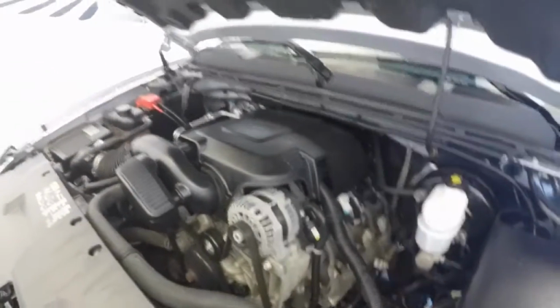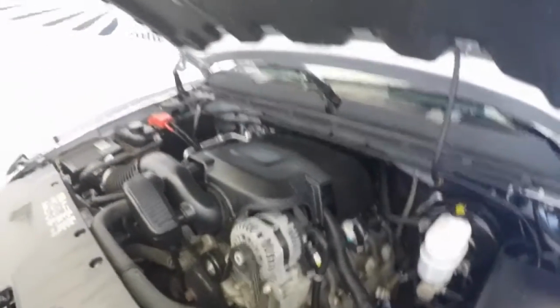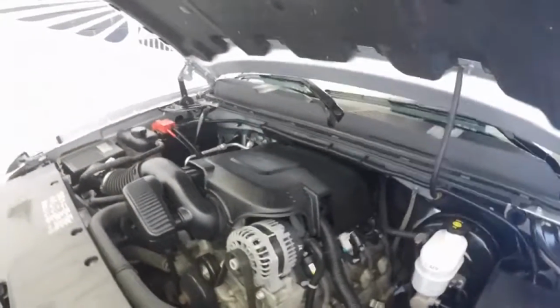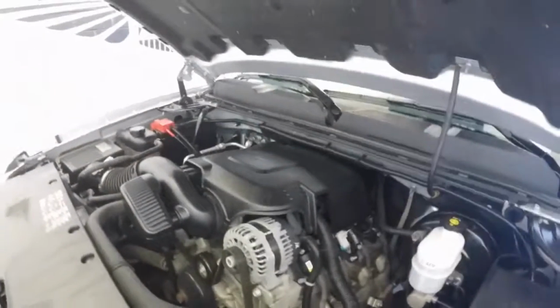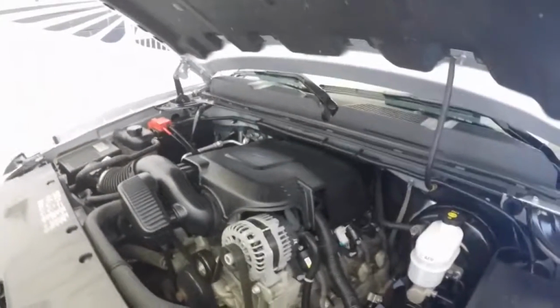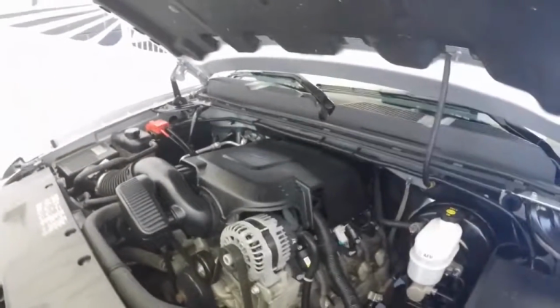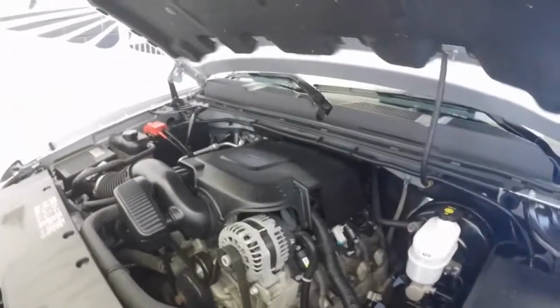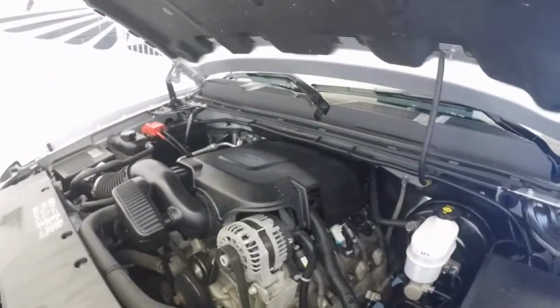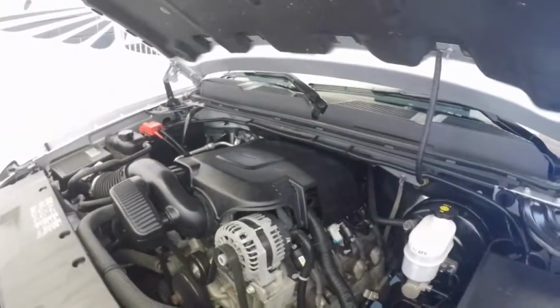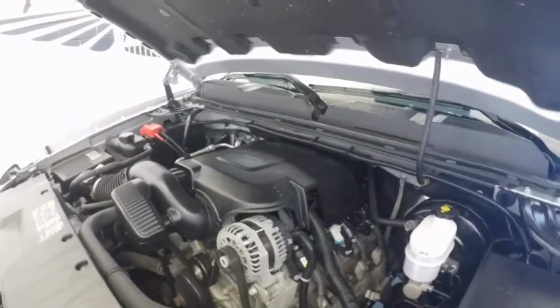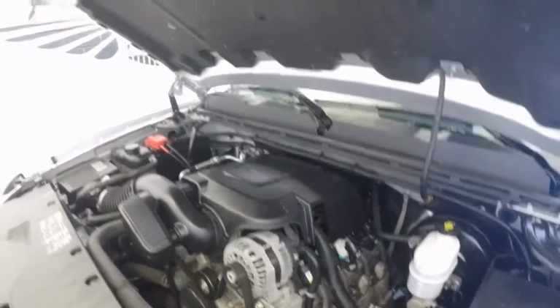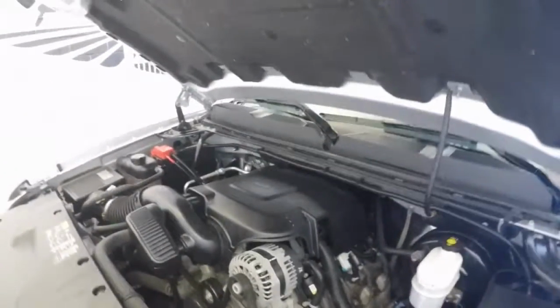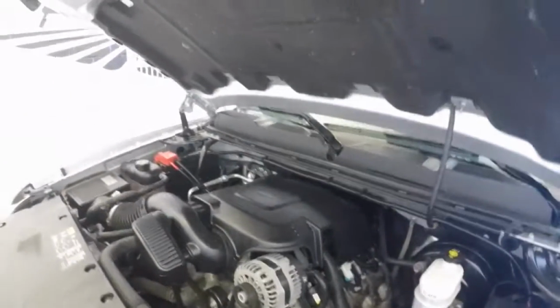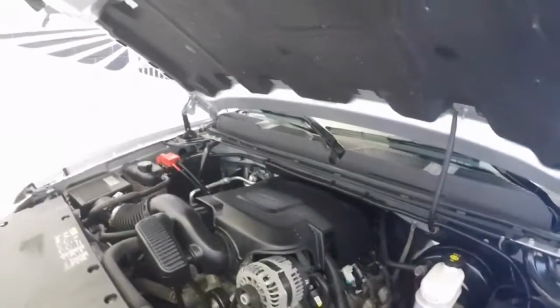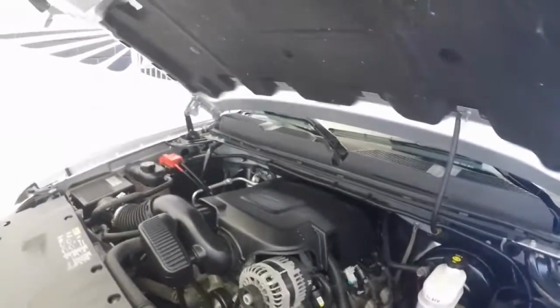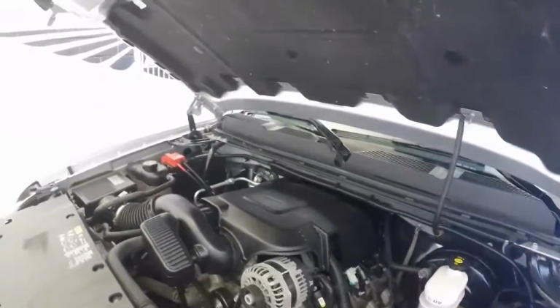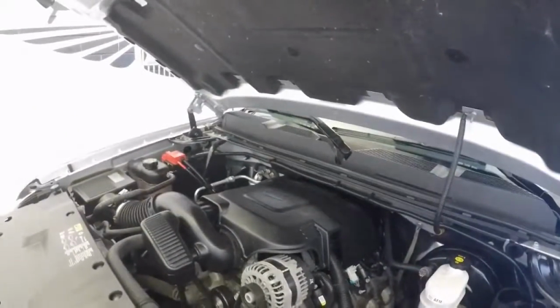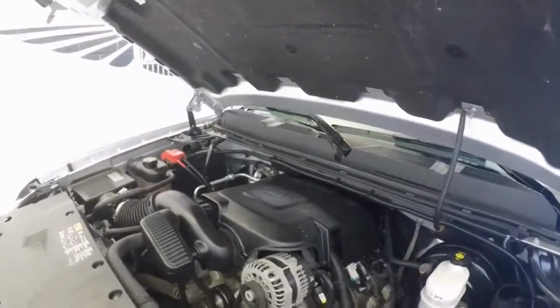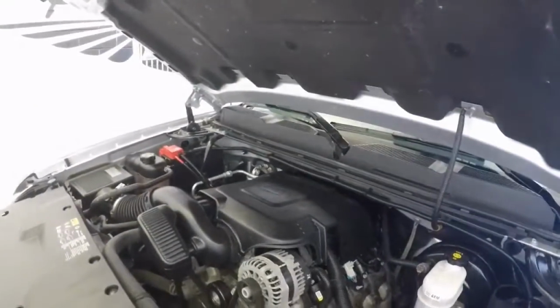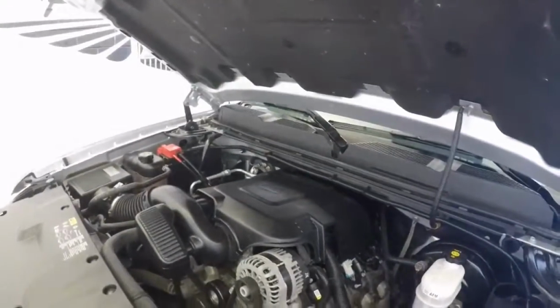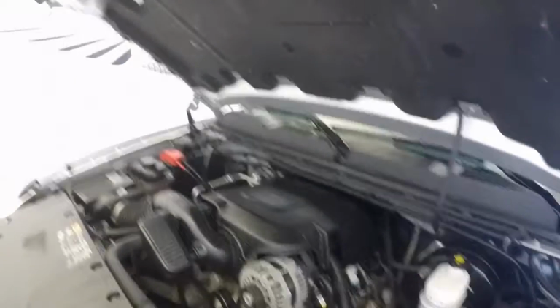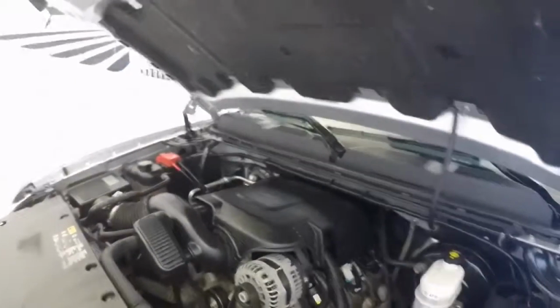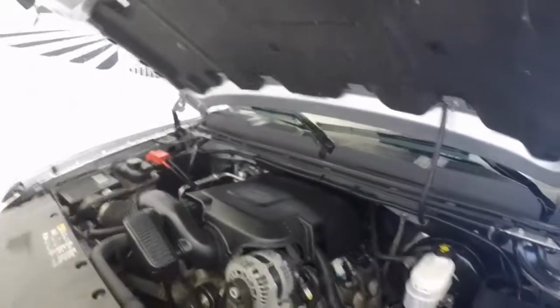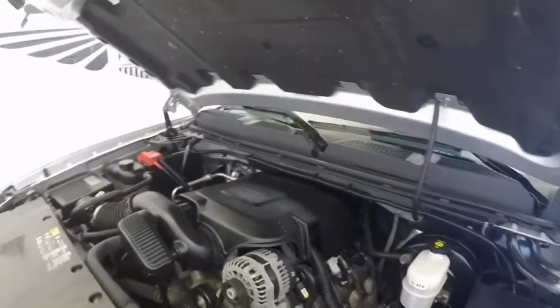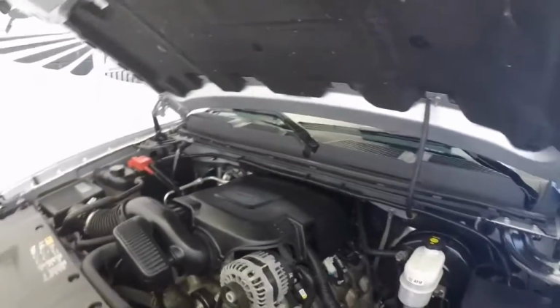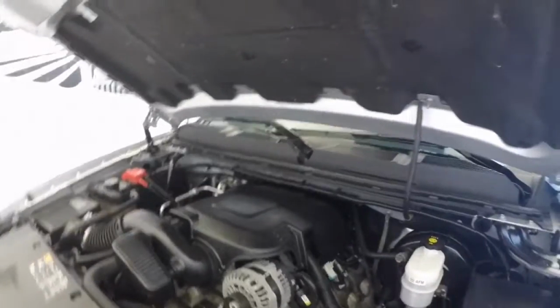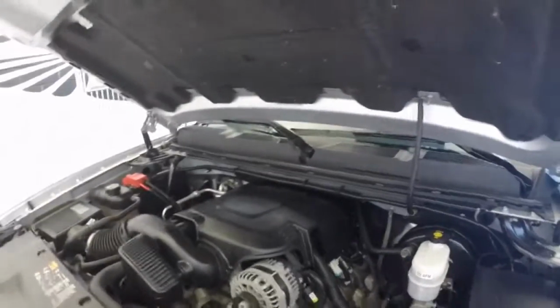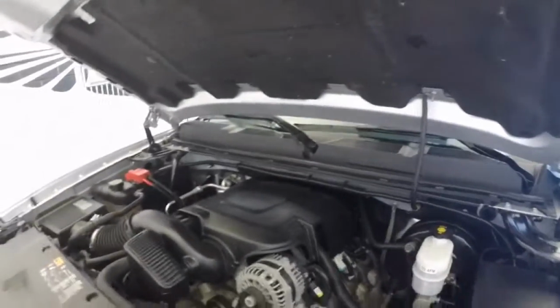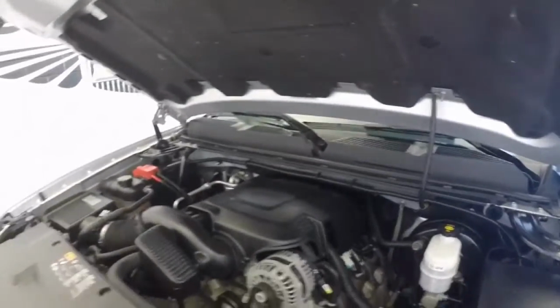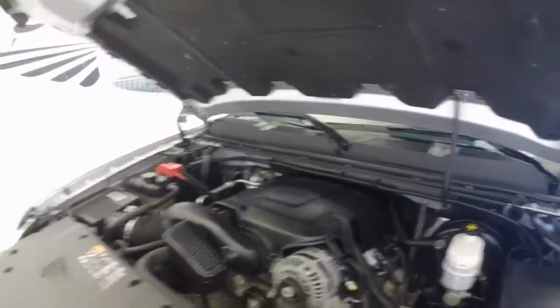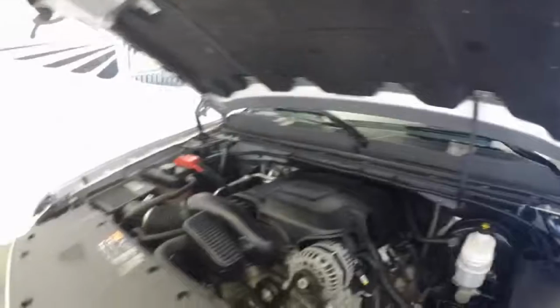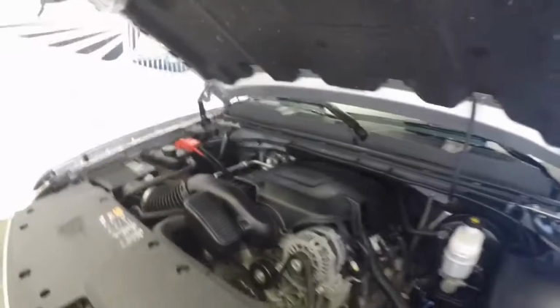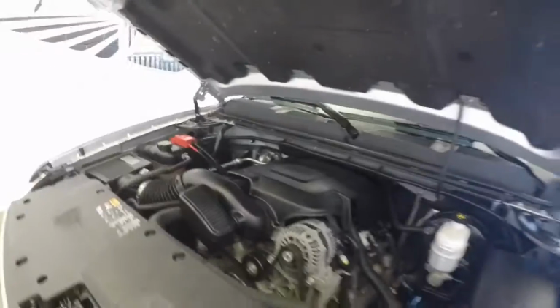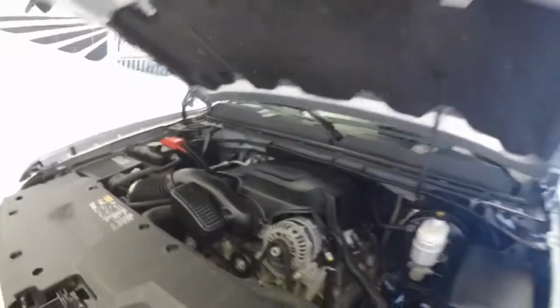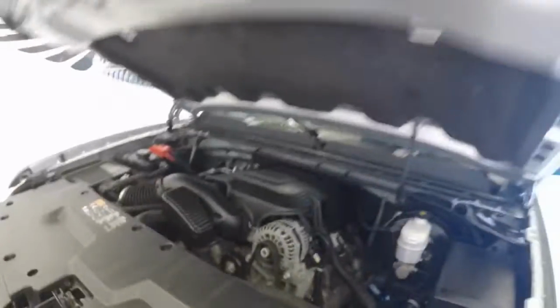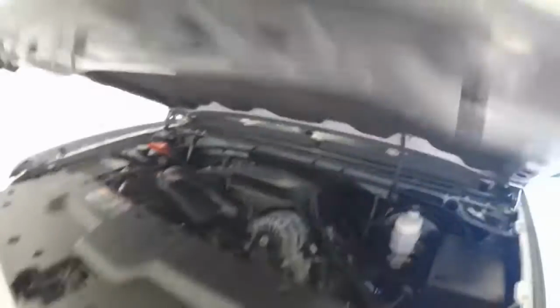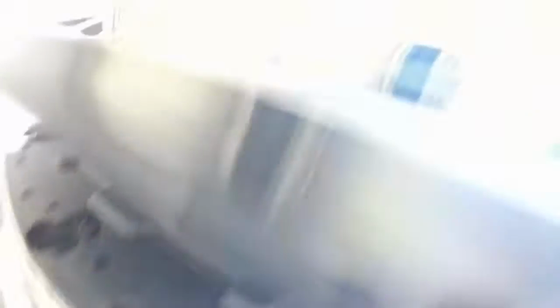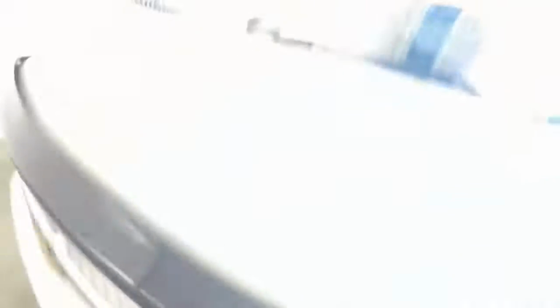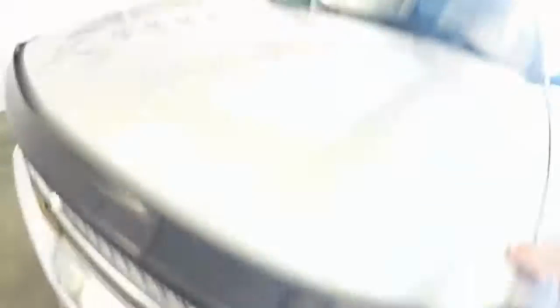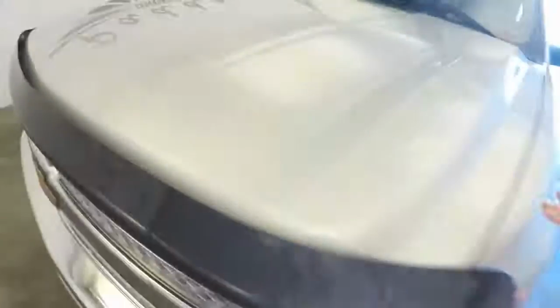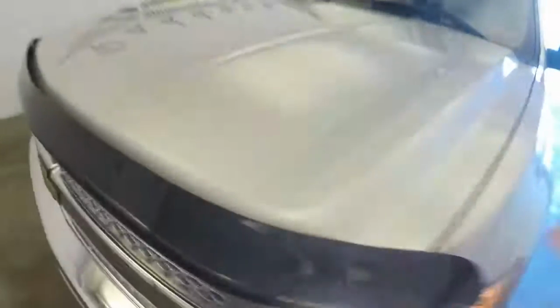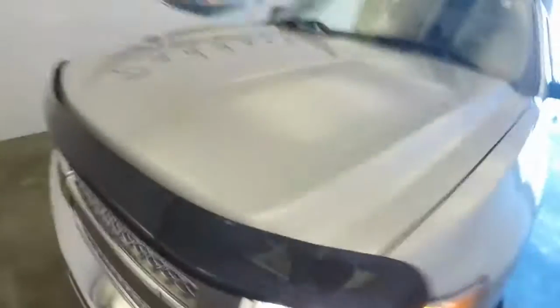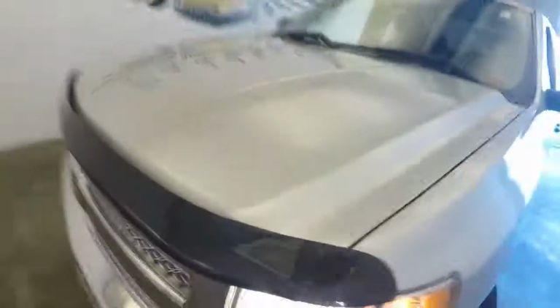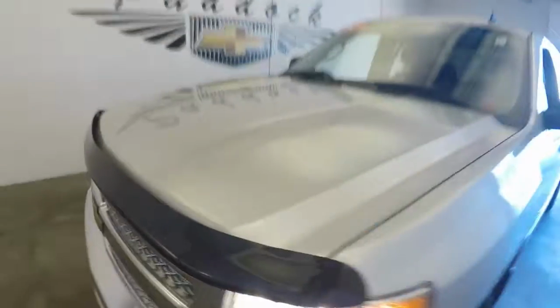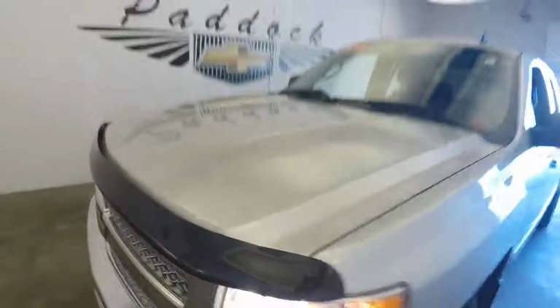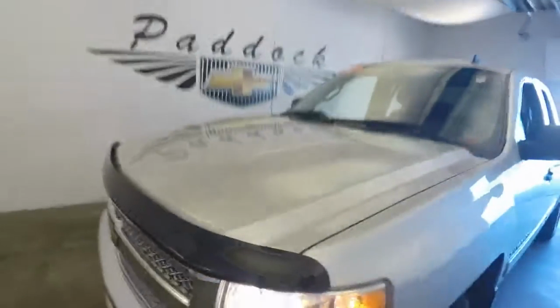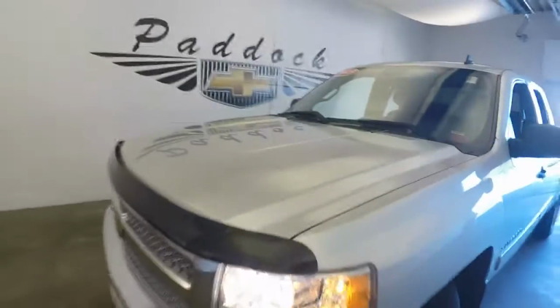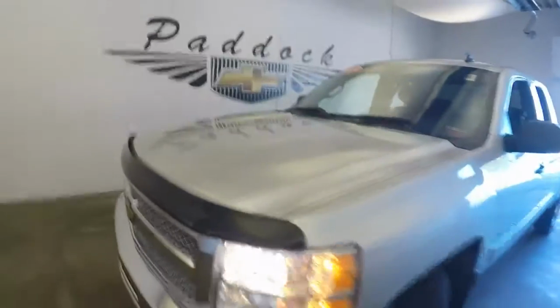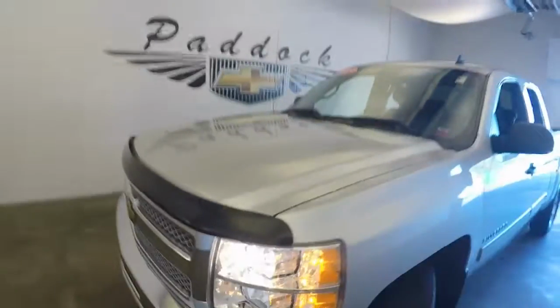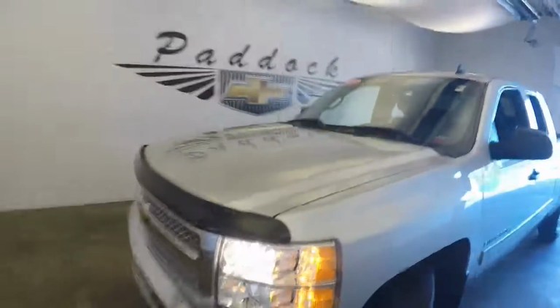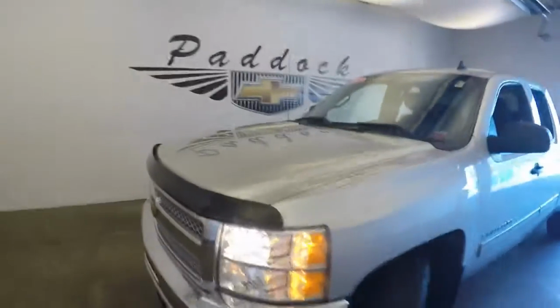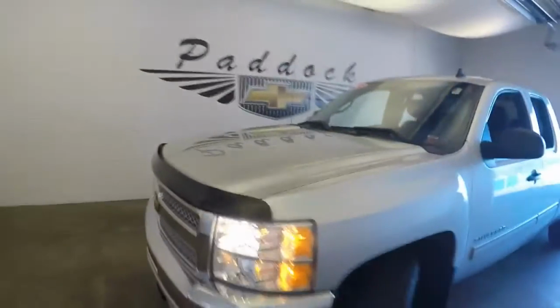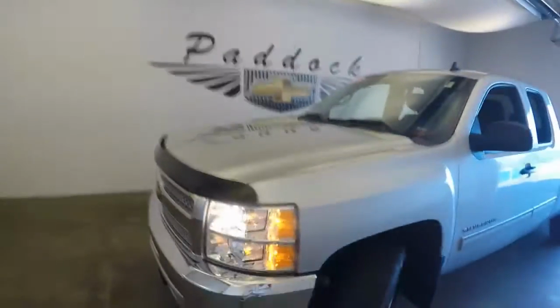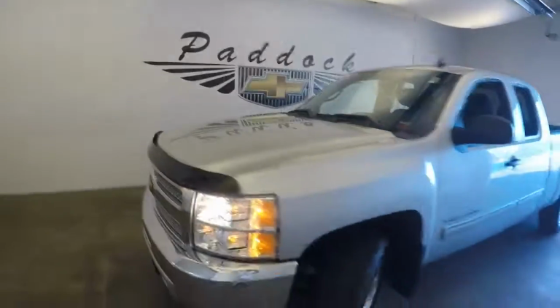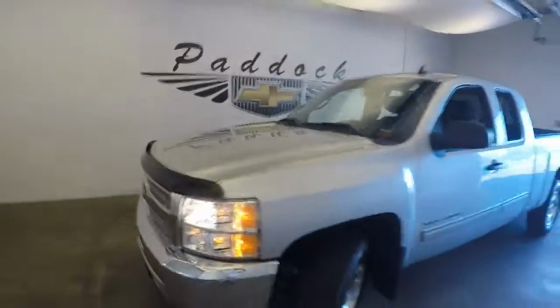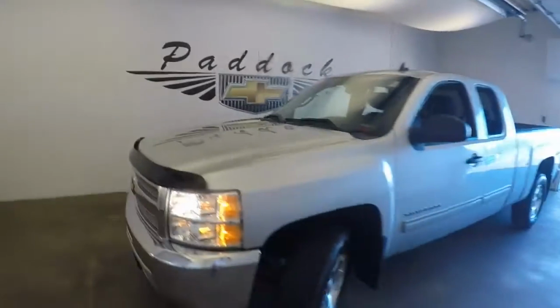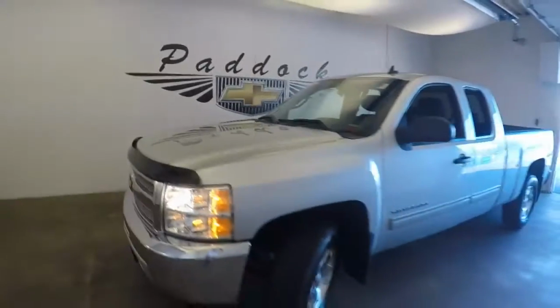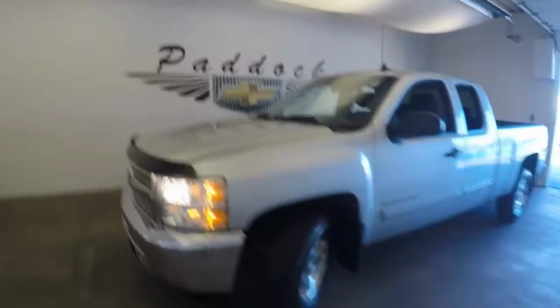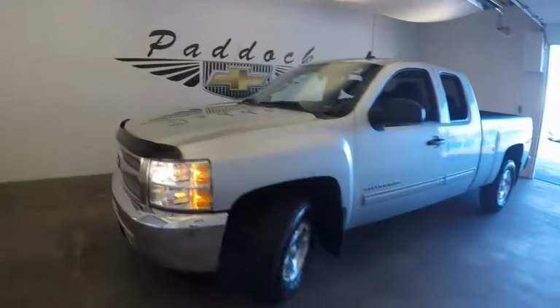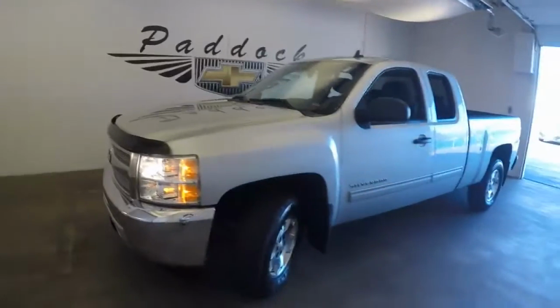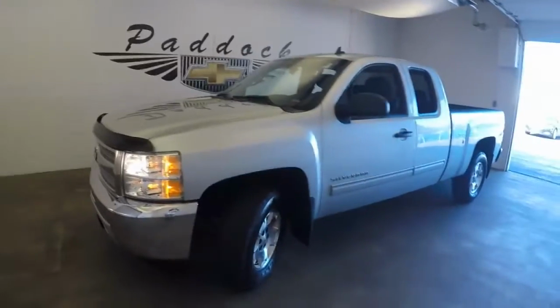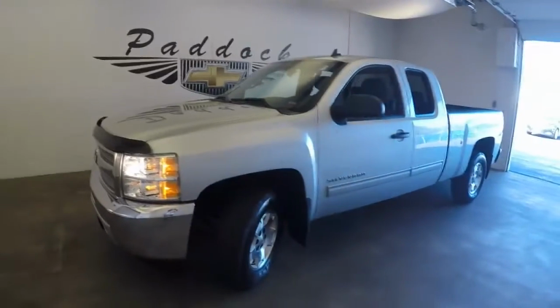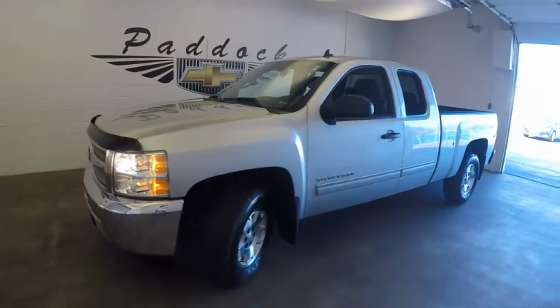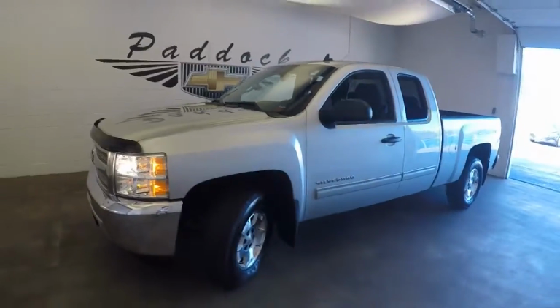Nice Vortec V8. As a 2013 Chevy Silverado. Thank you.